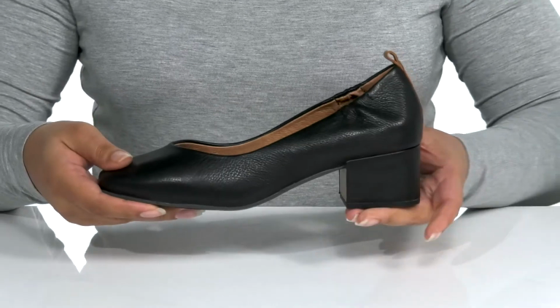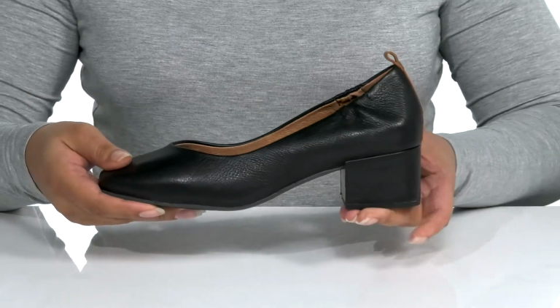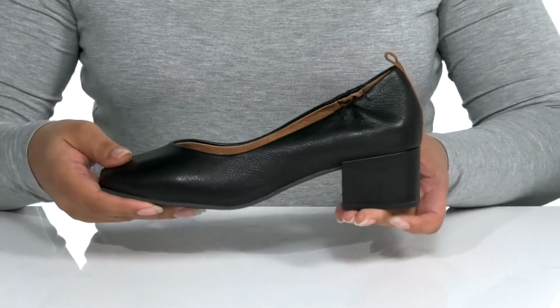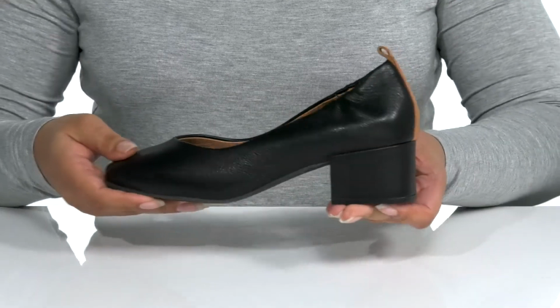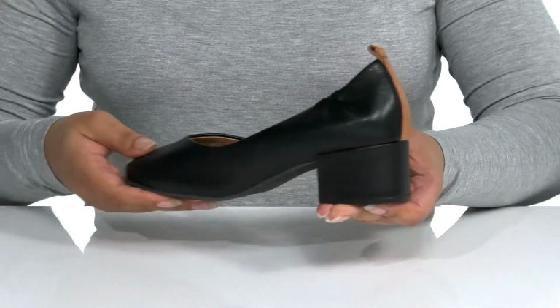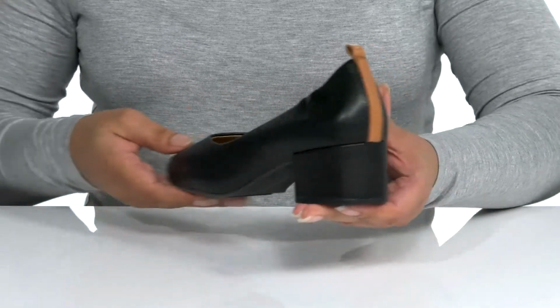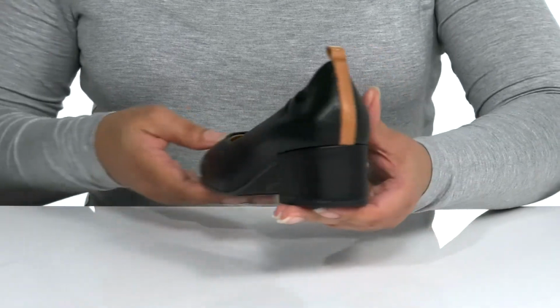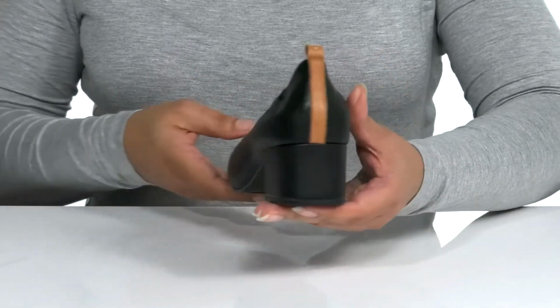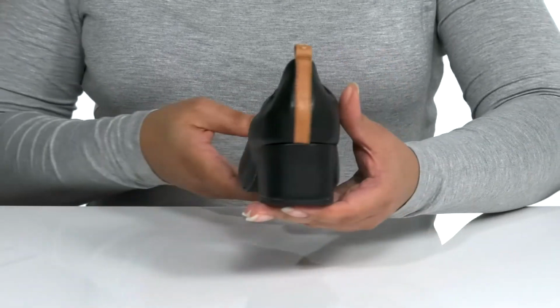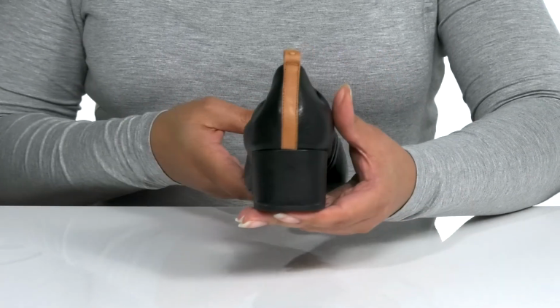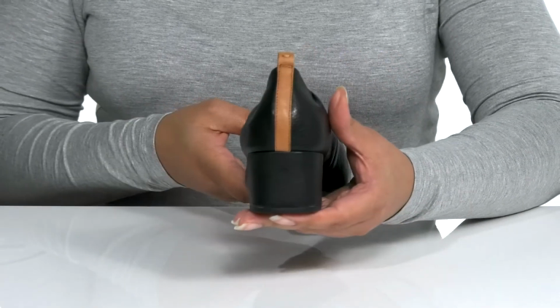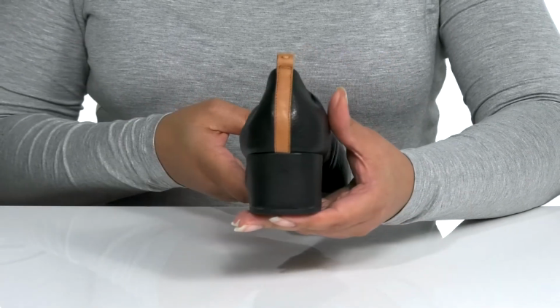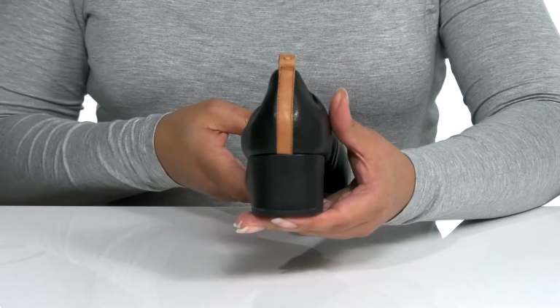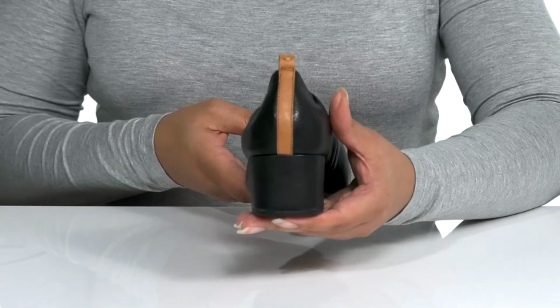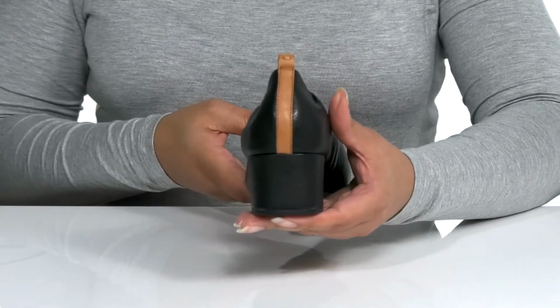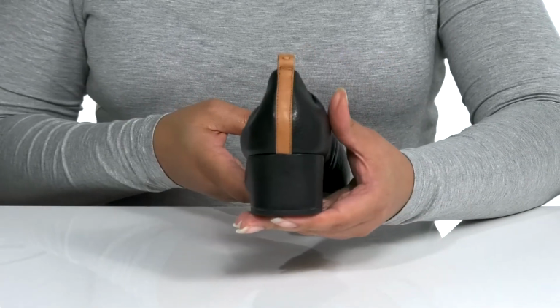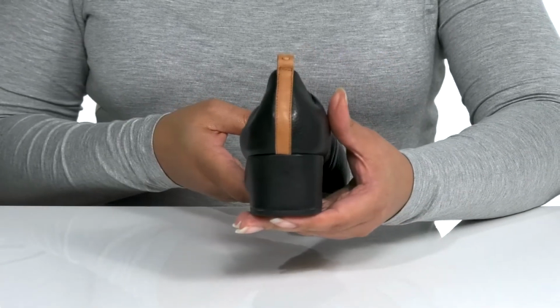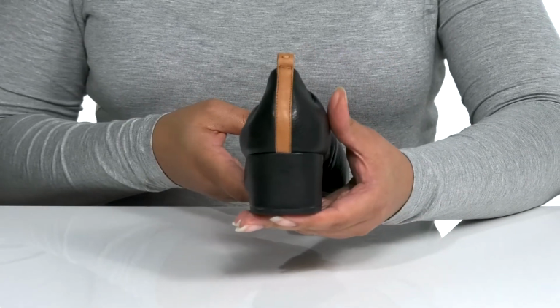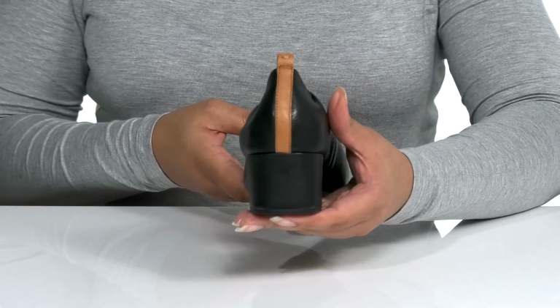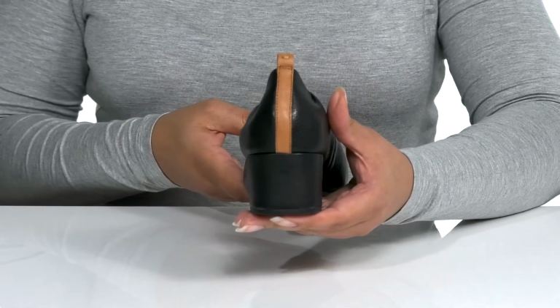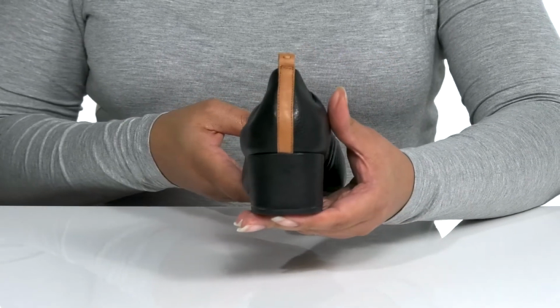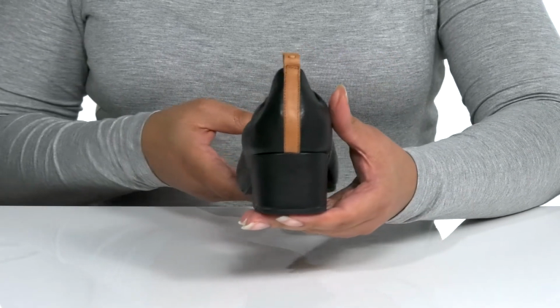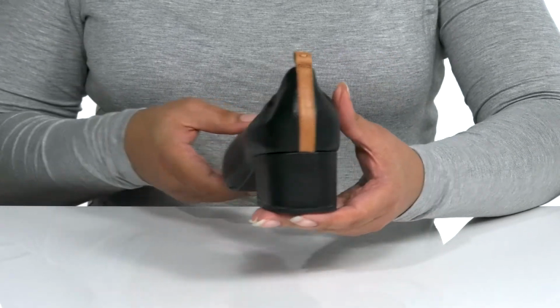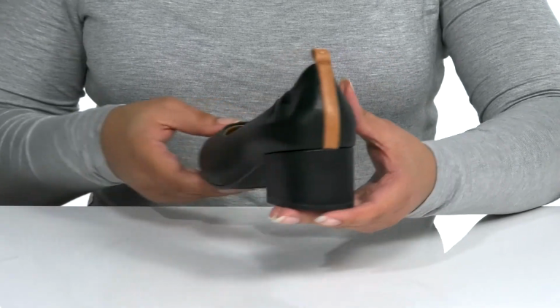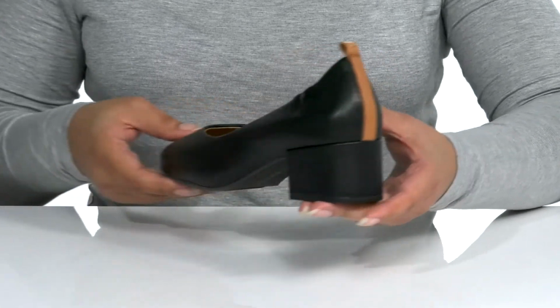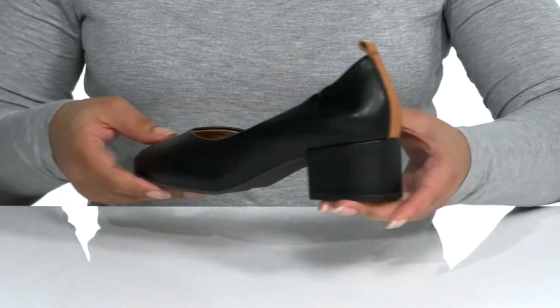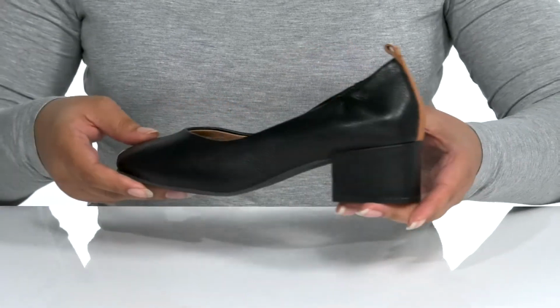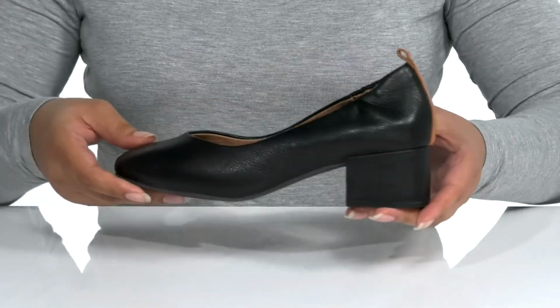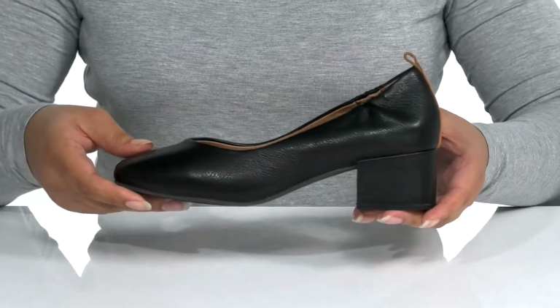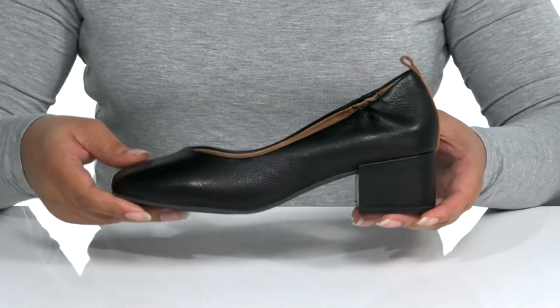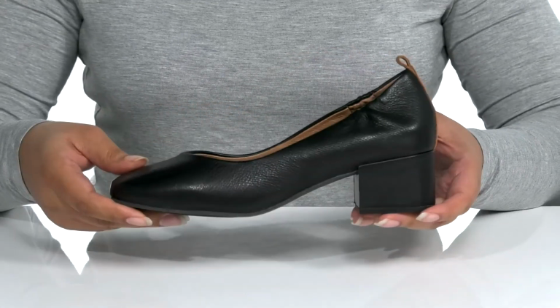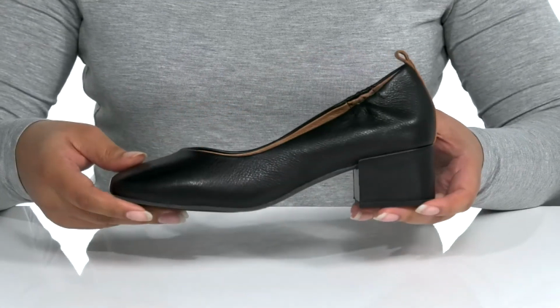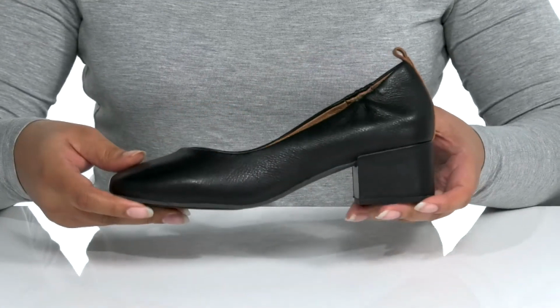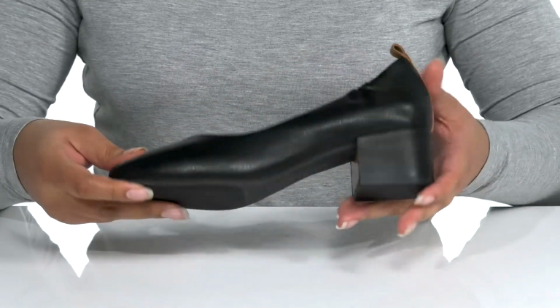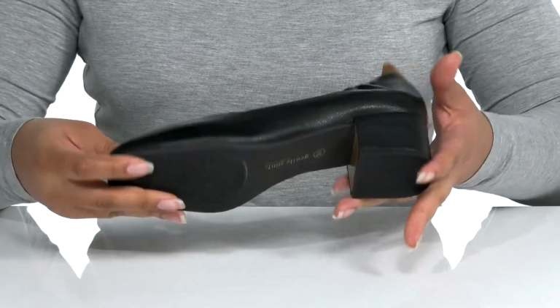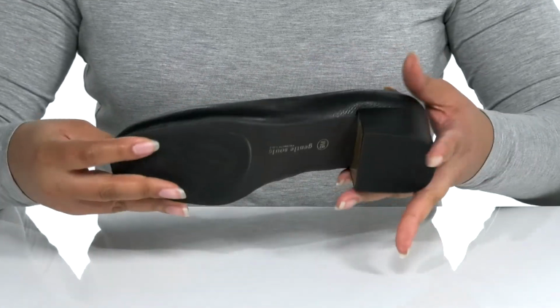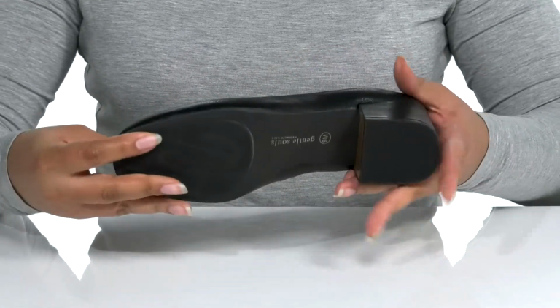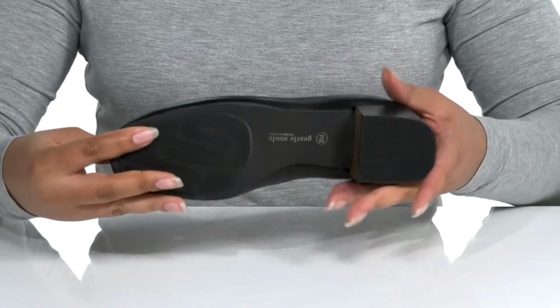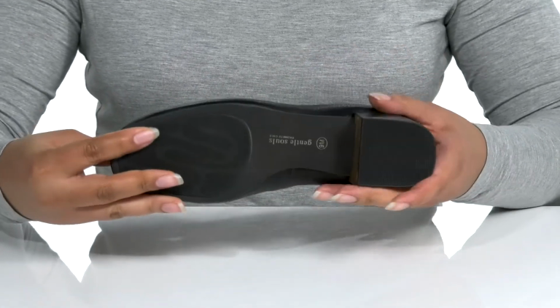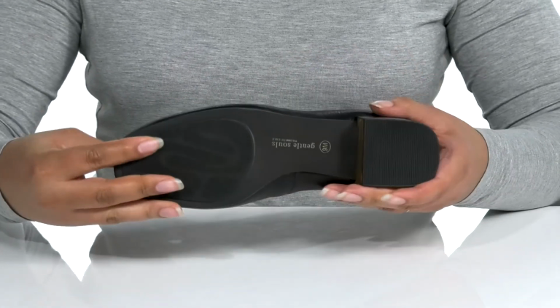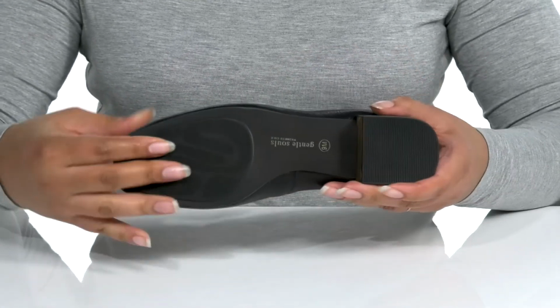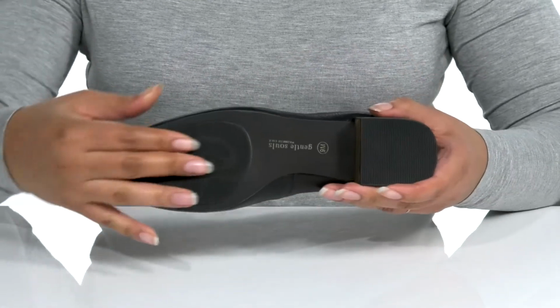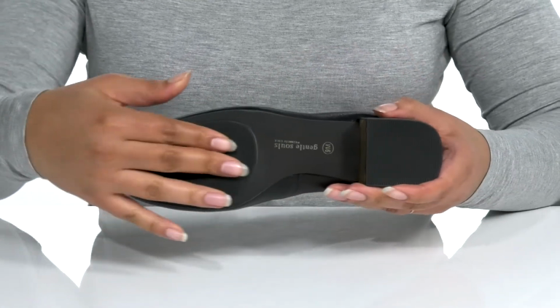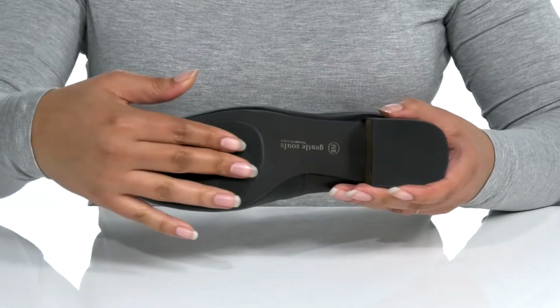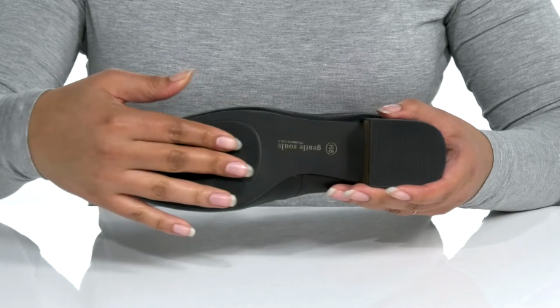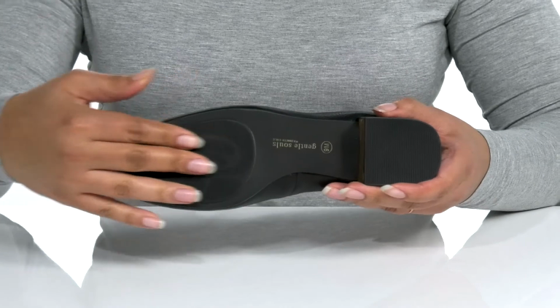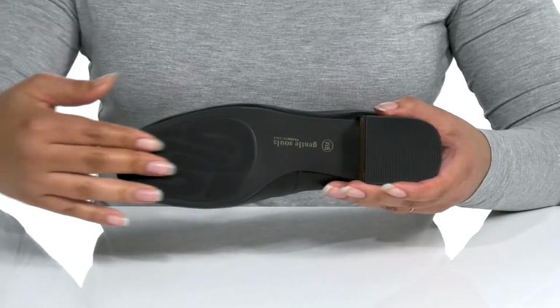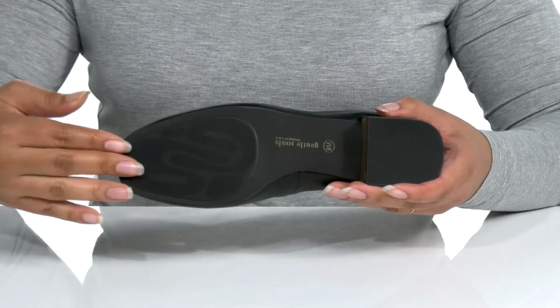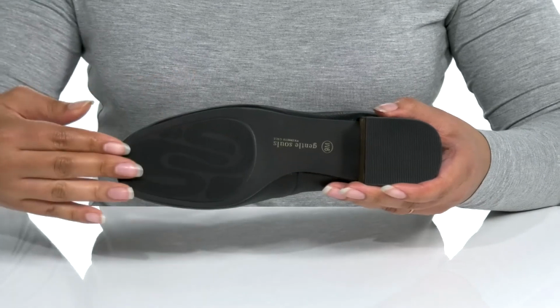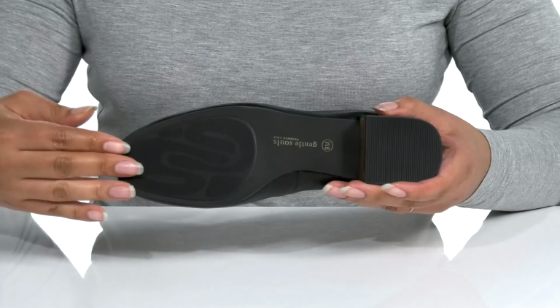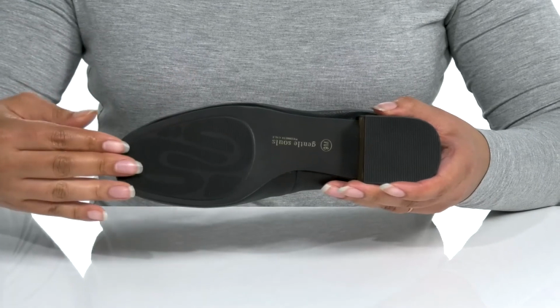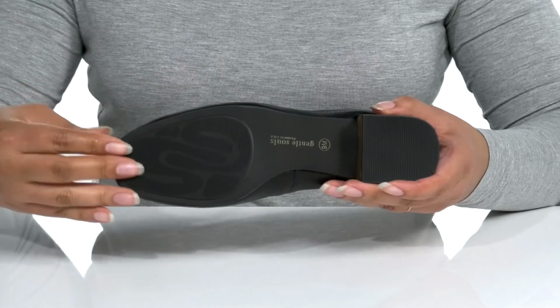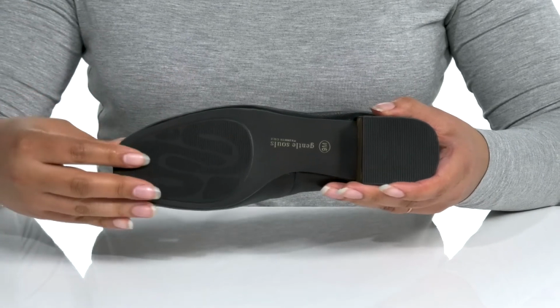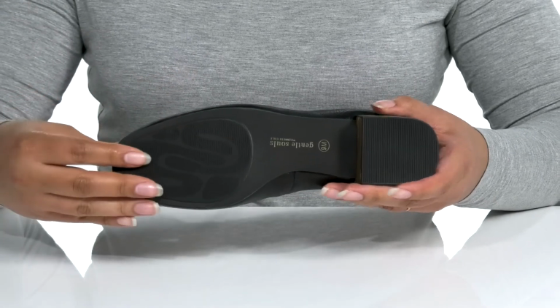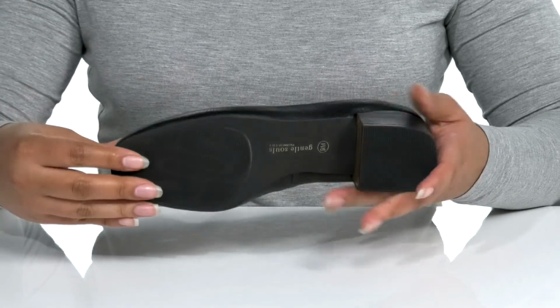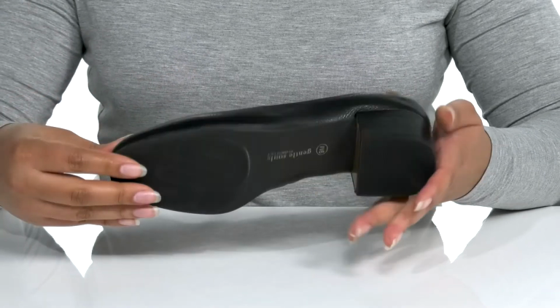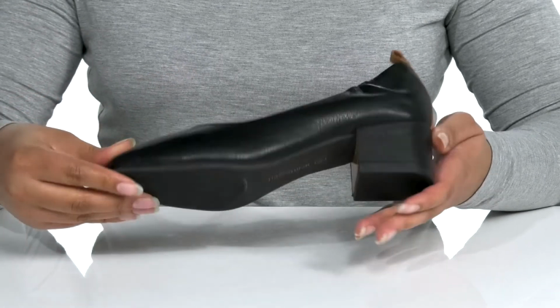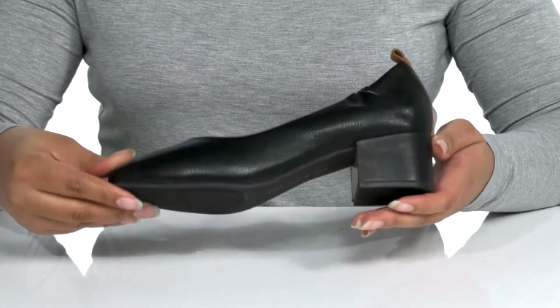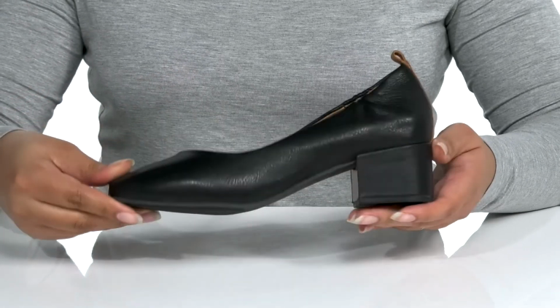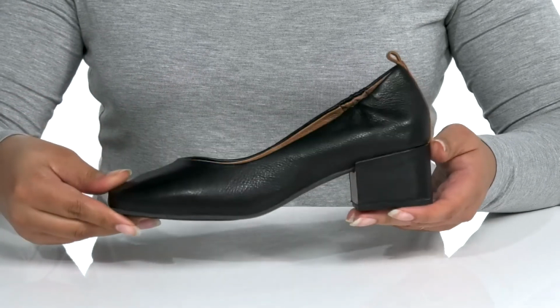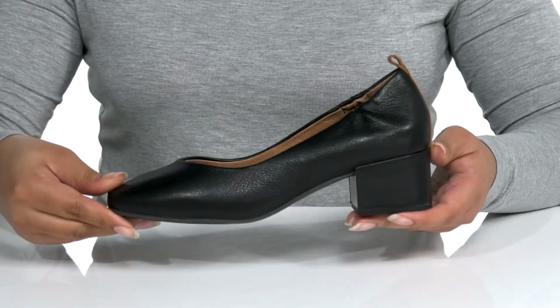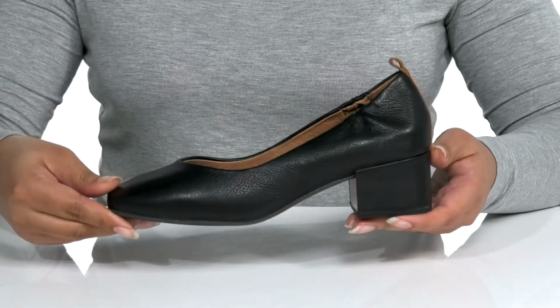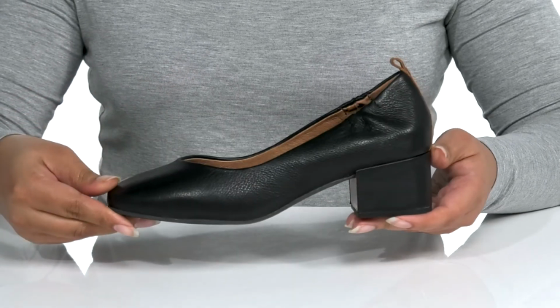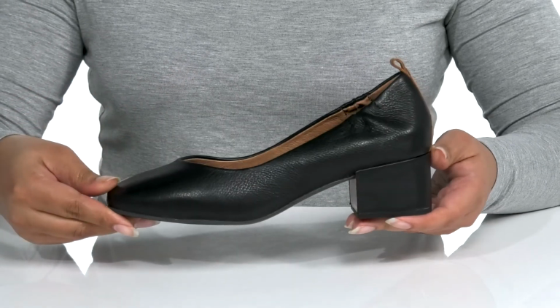You'll get about a 2-inch boost in height with a stack heel at the midsole, and it's all on top of a synthetic outsole that is textured for traction.